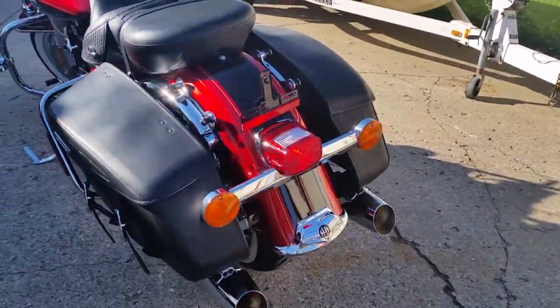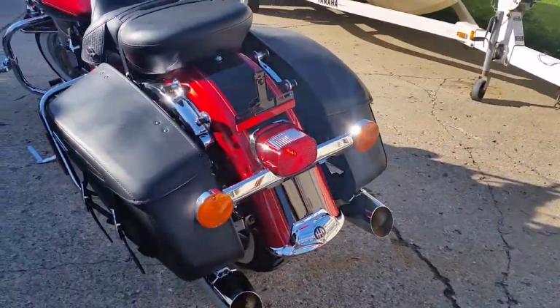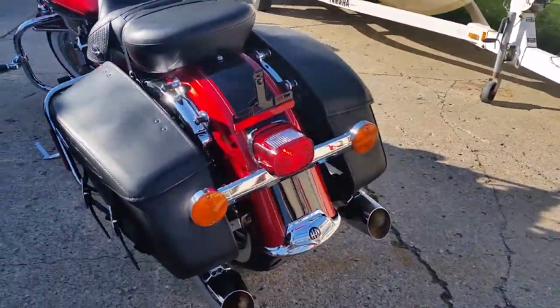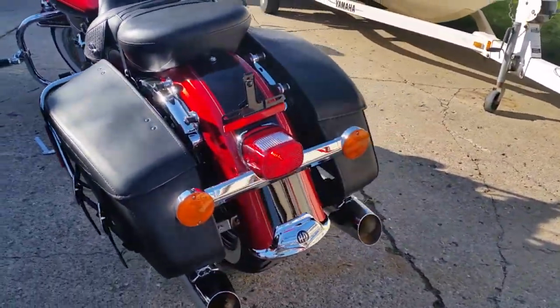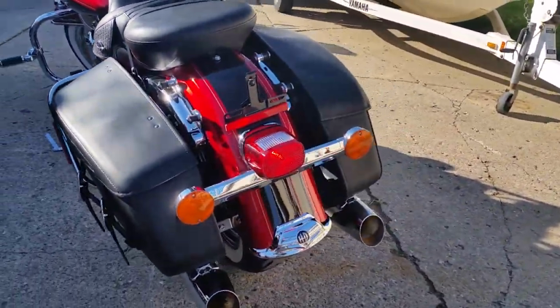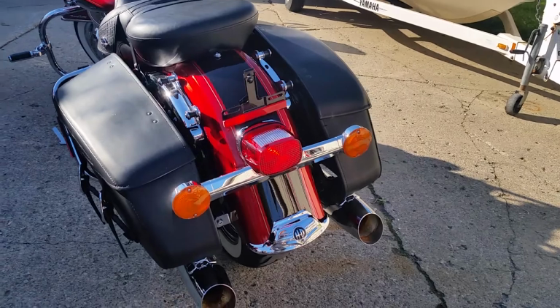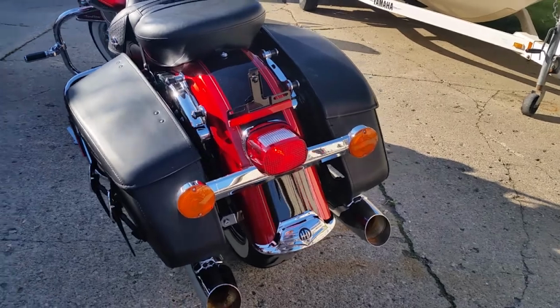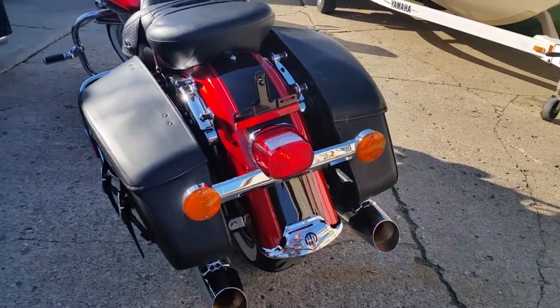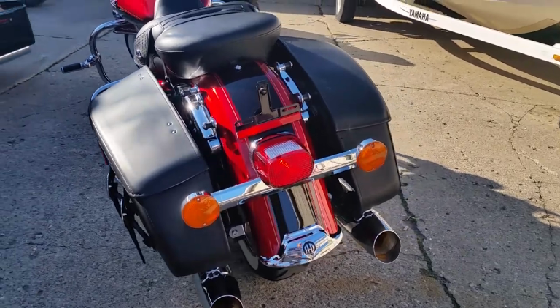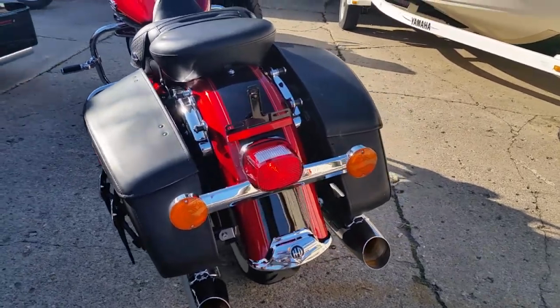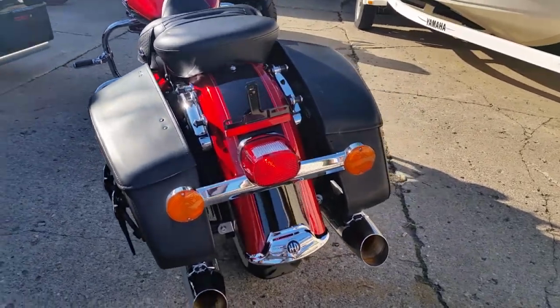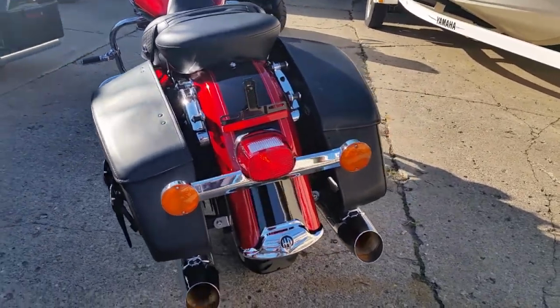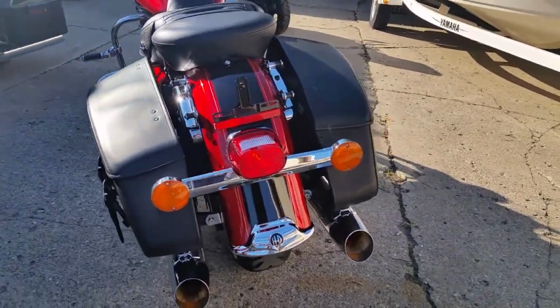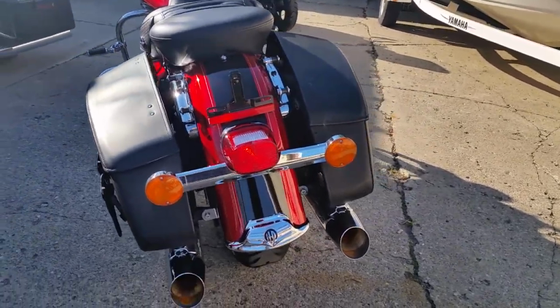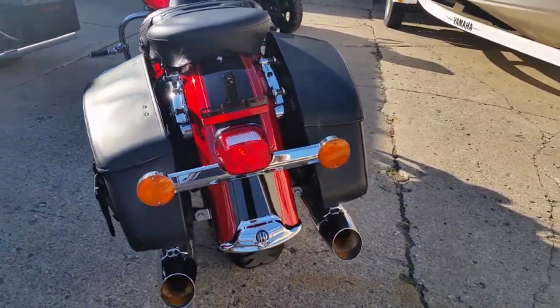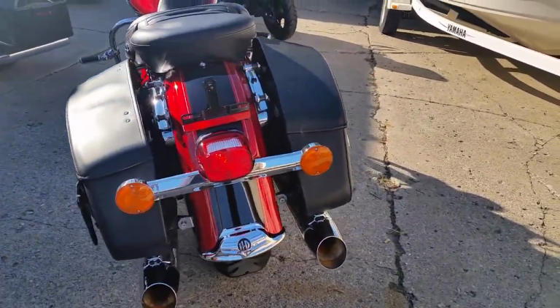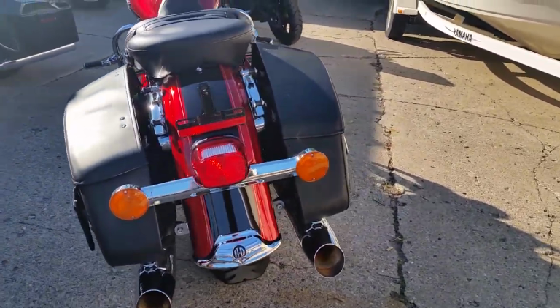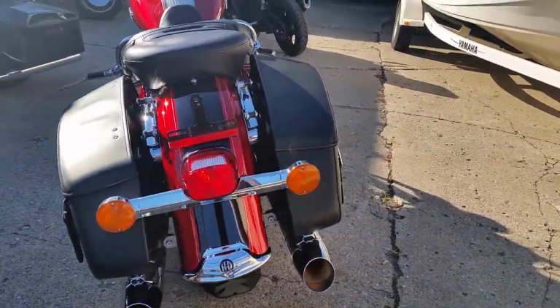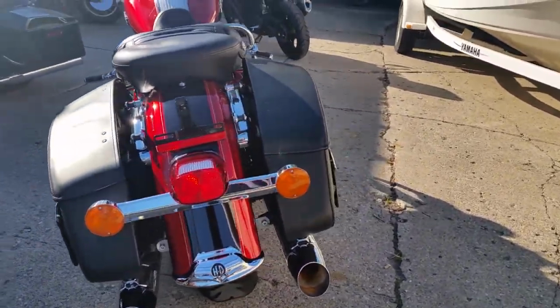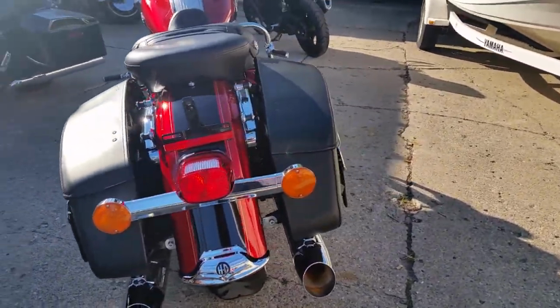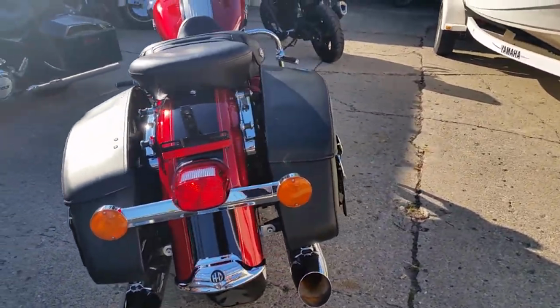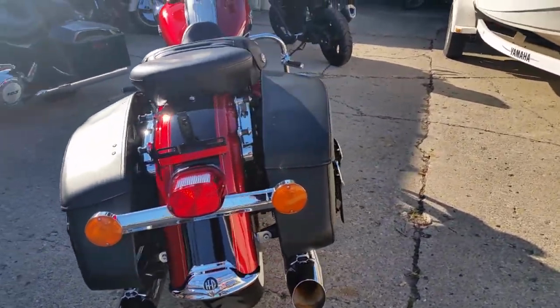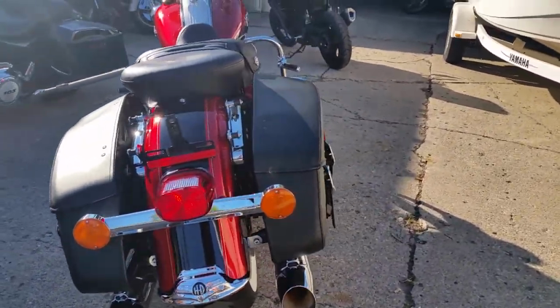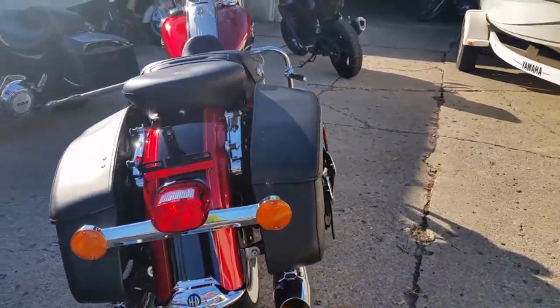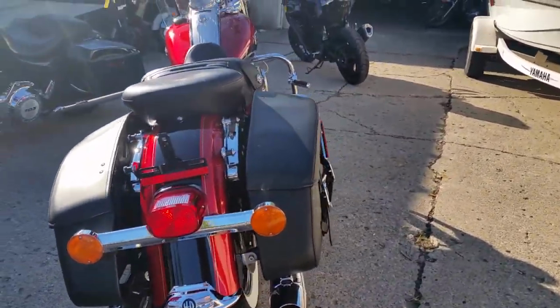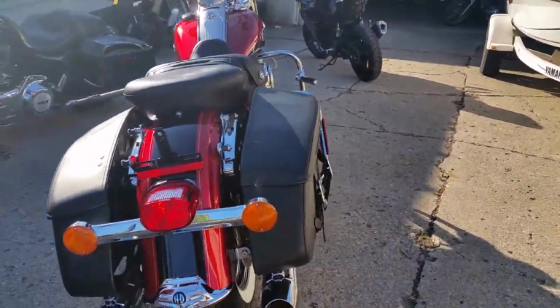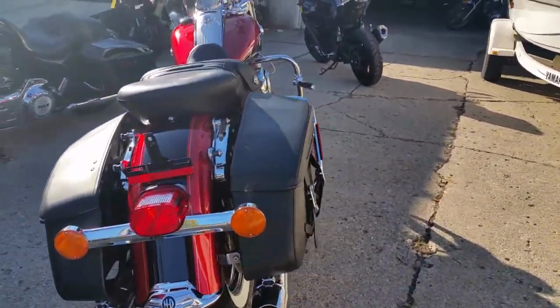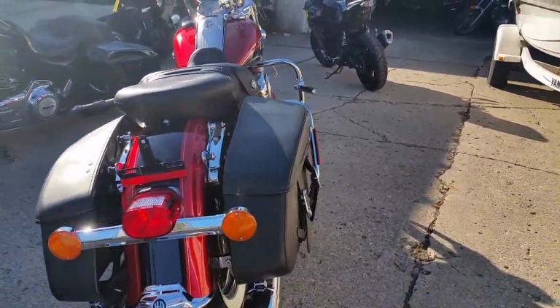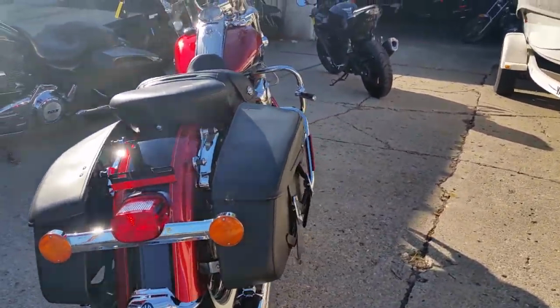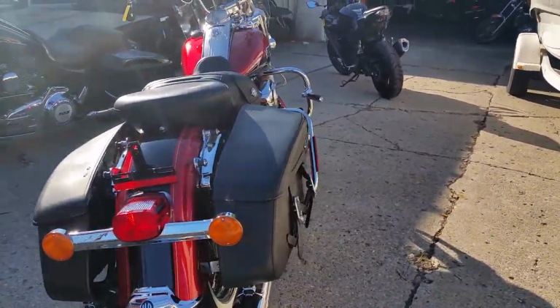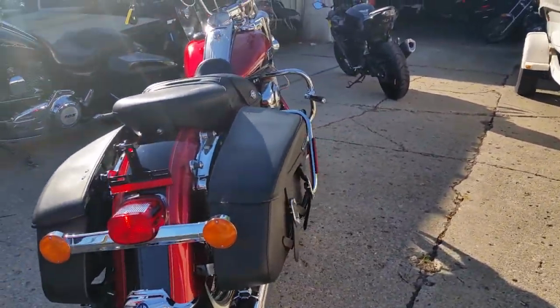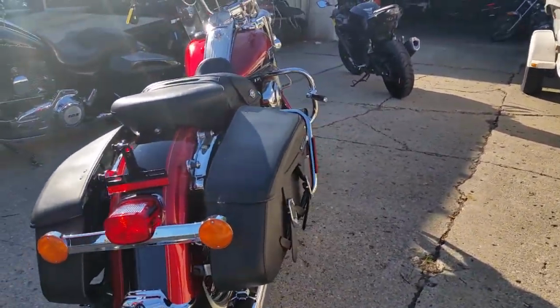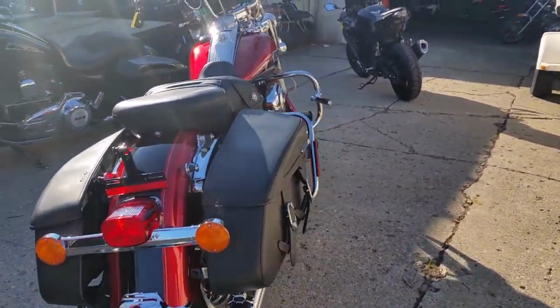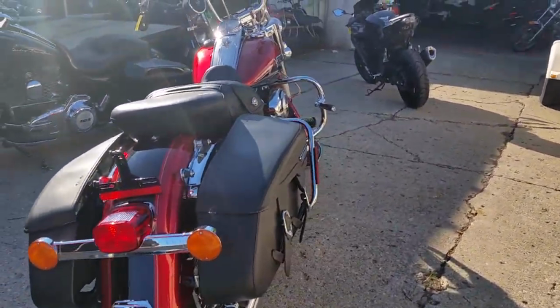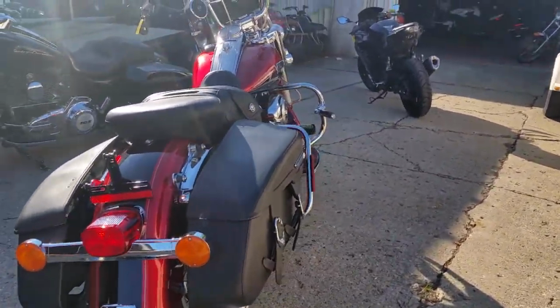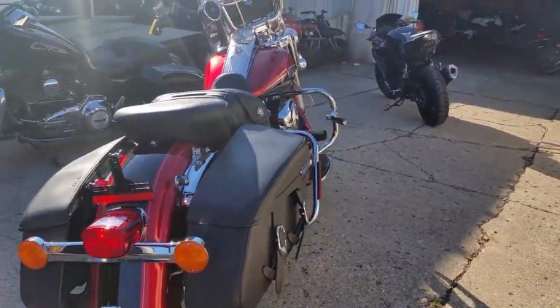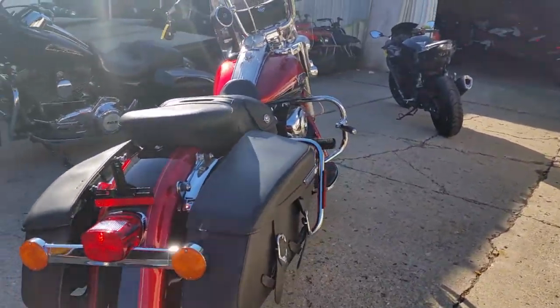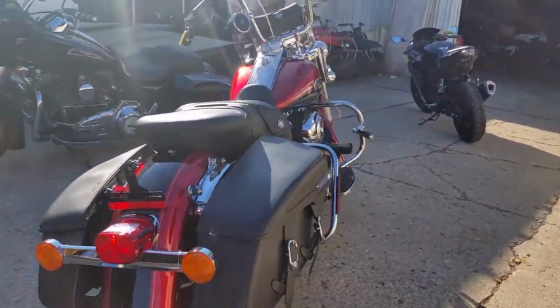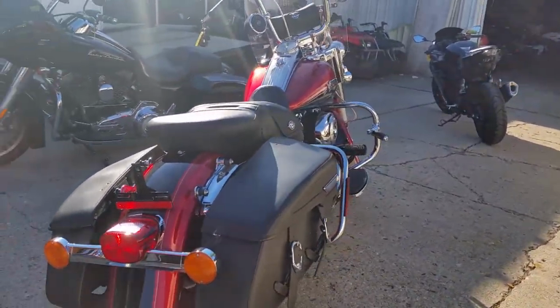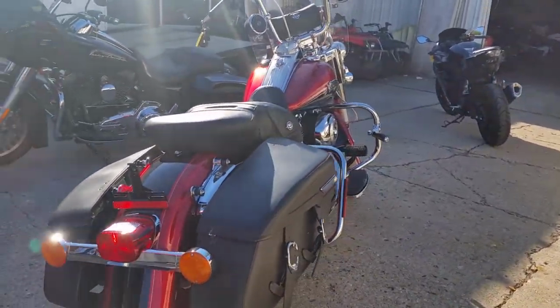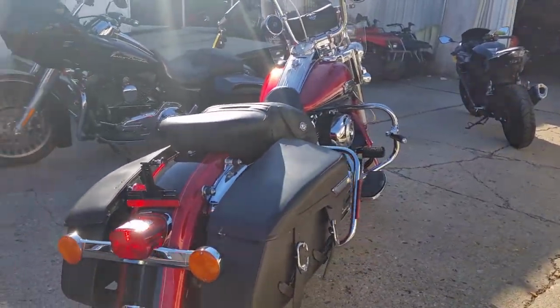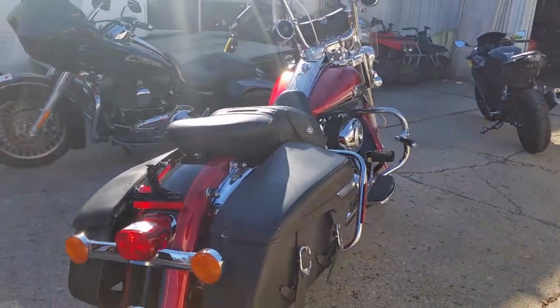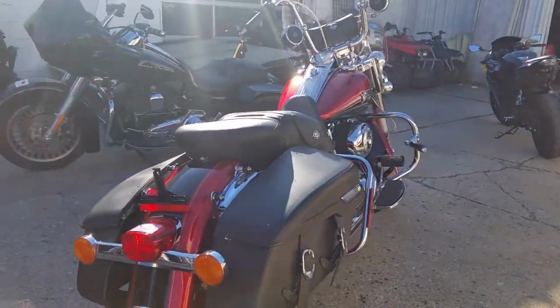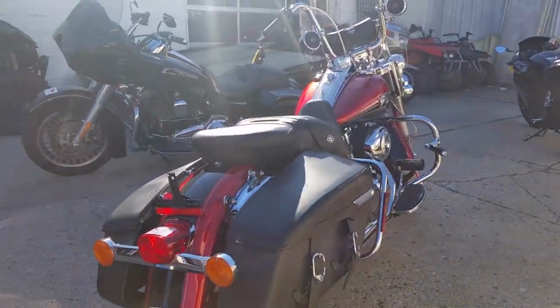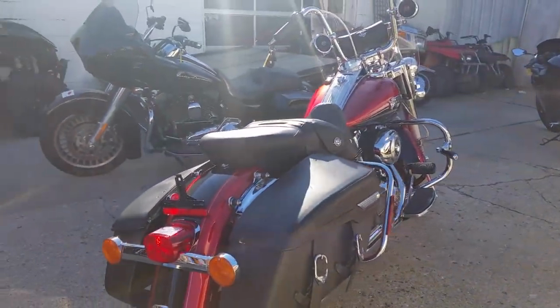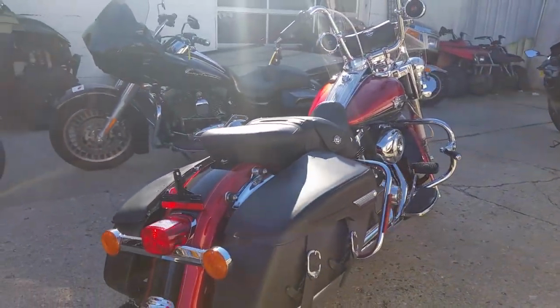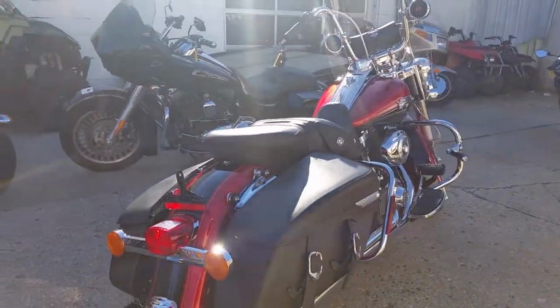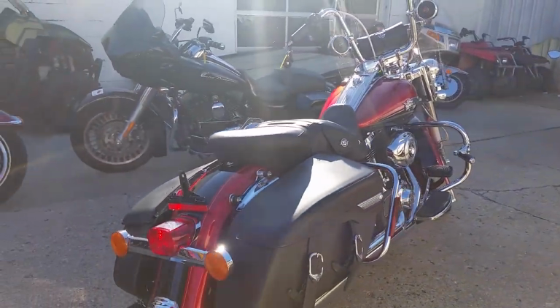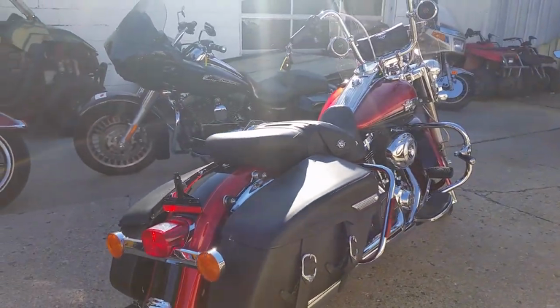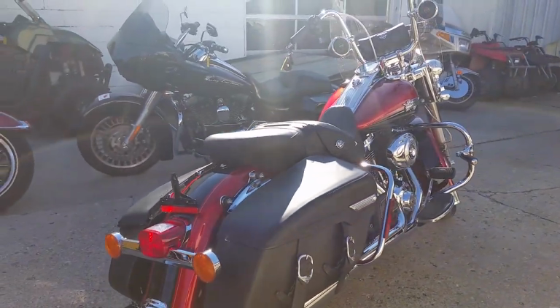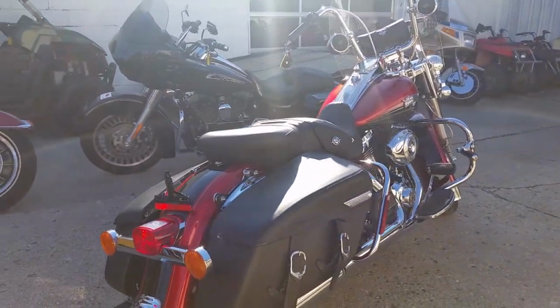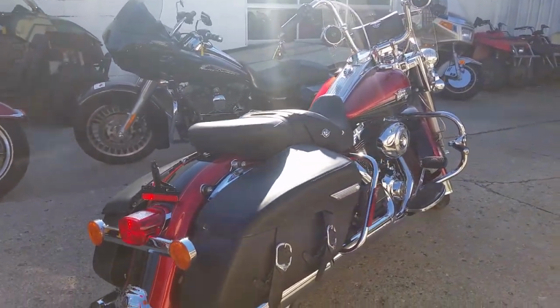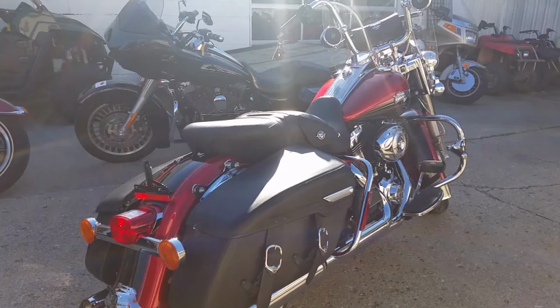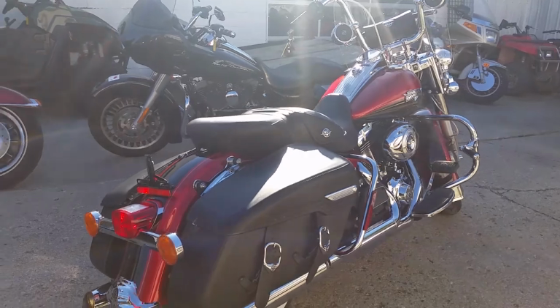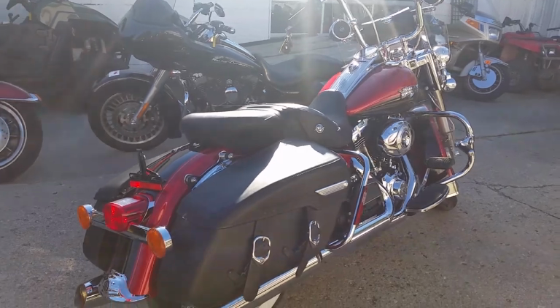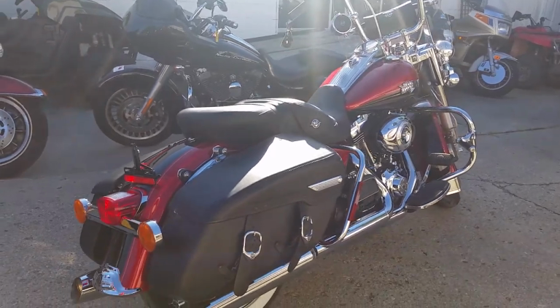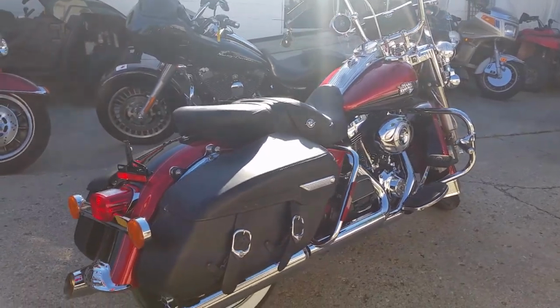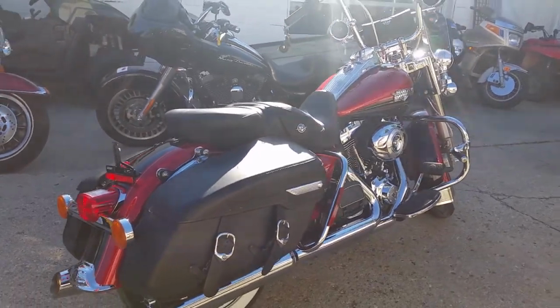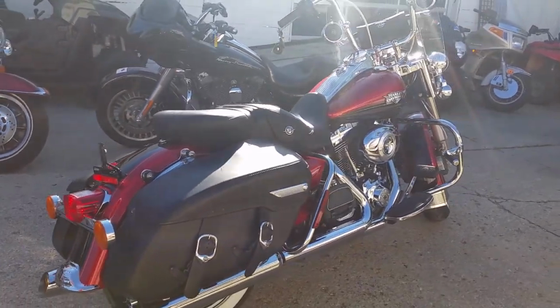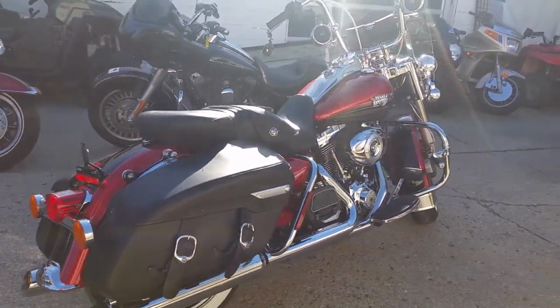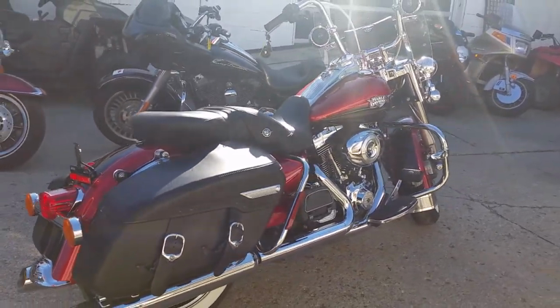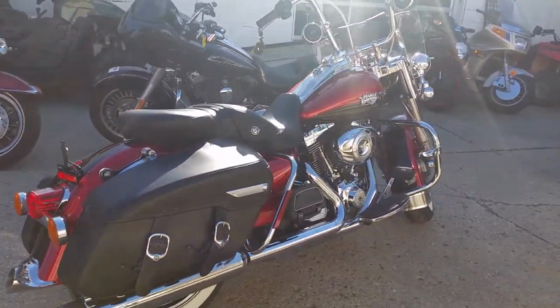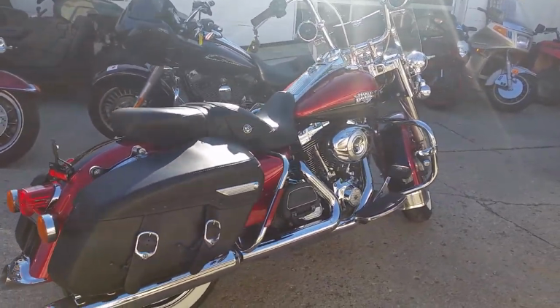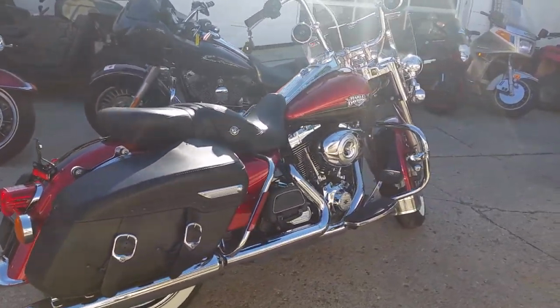We got guaranteed financing for everyone on our Harley-Davidson's. Give us a call or visit our website, www.approvalpowersports.com.